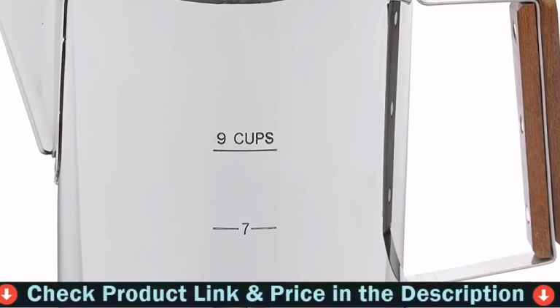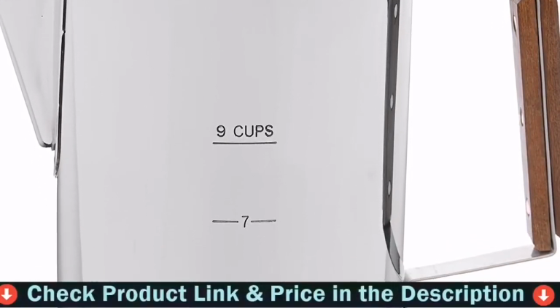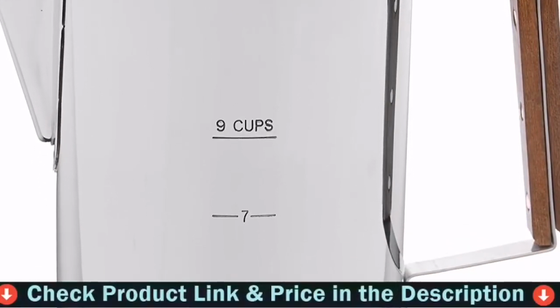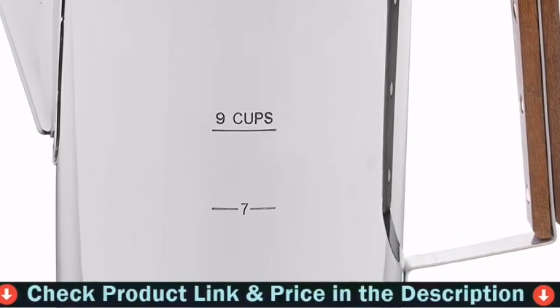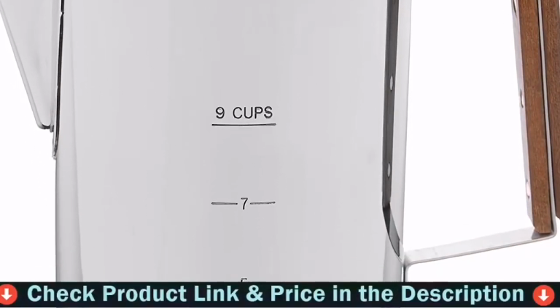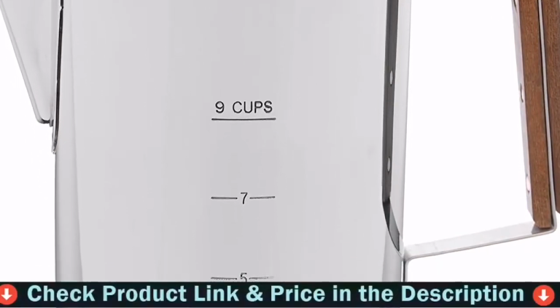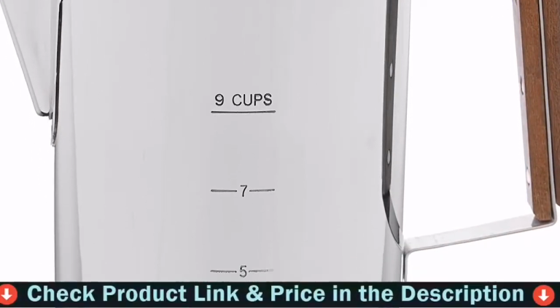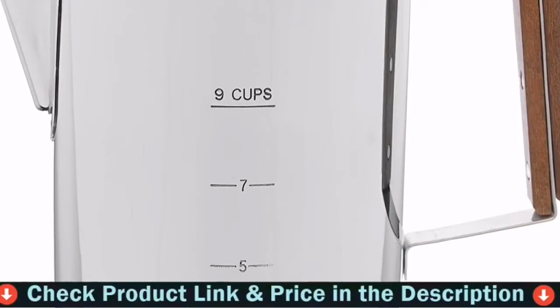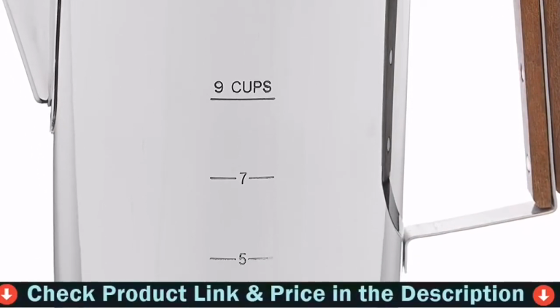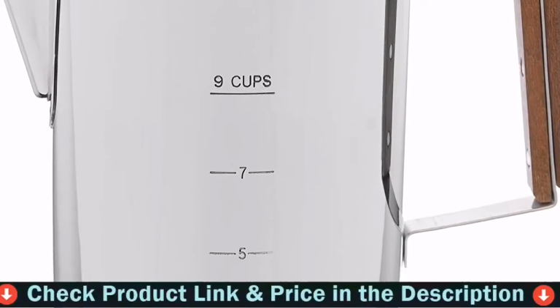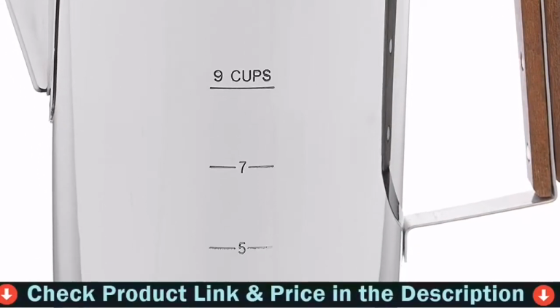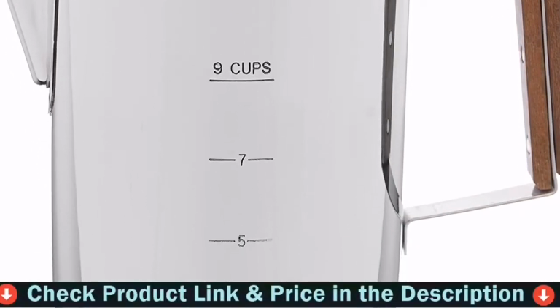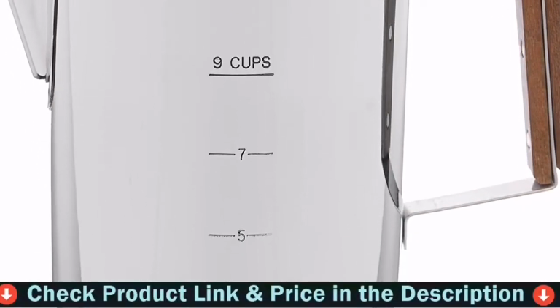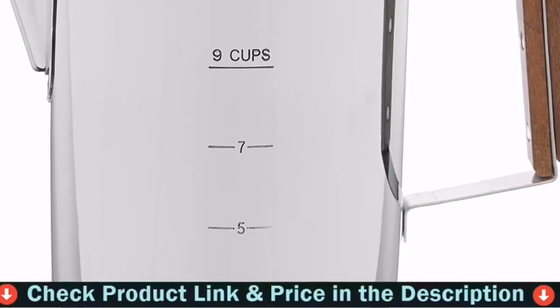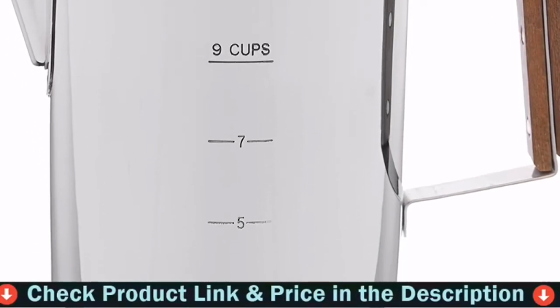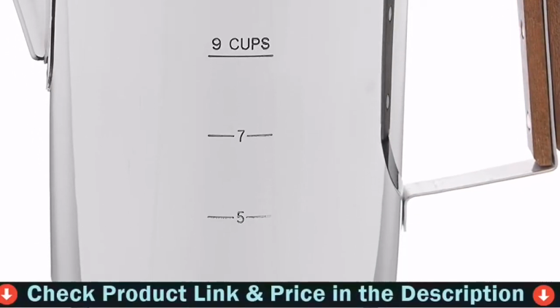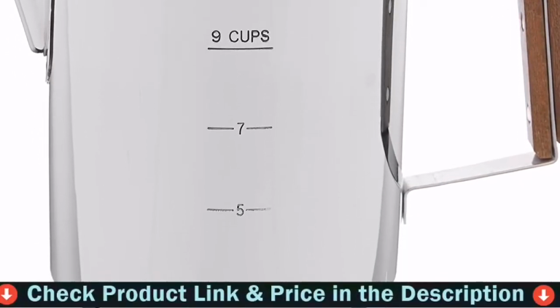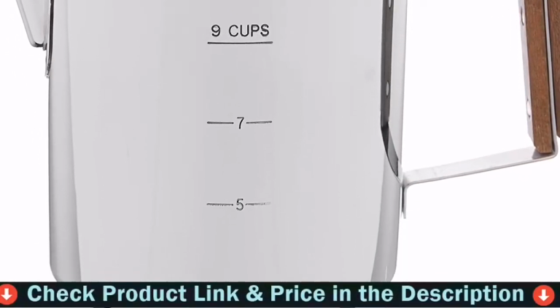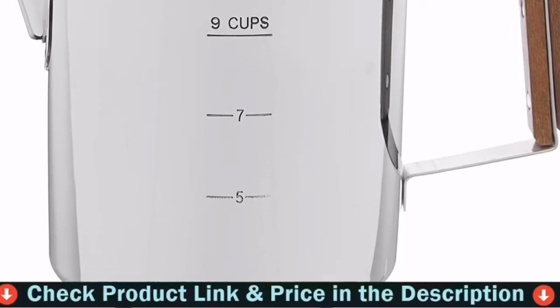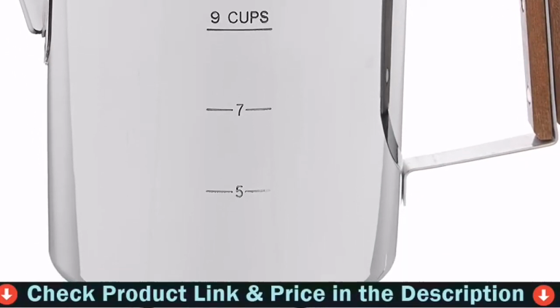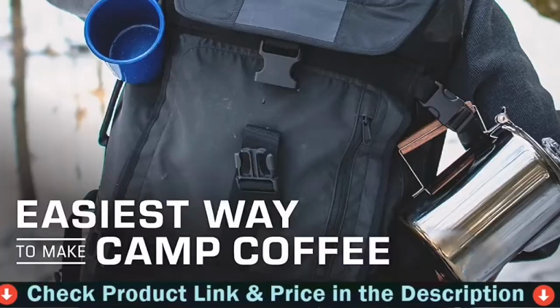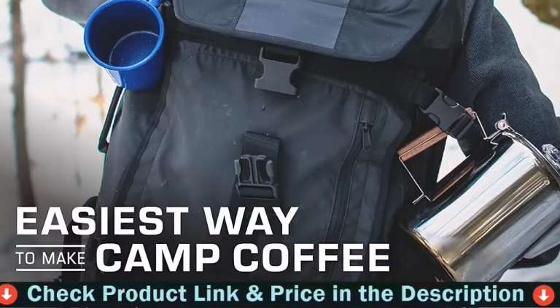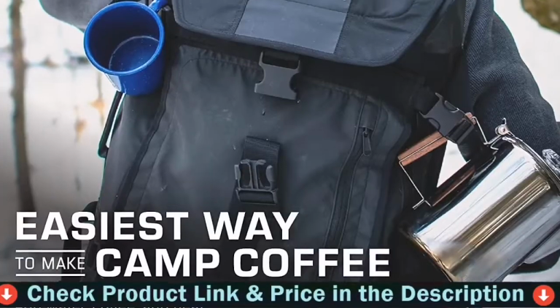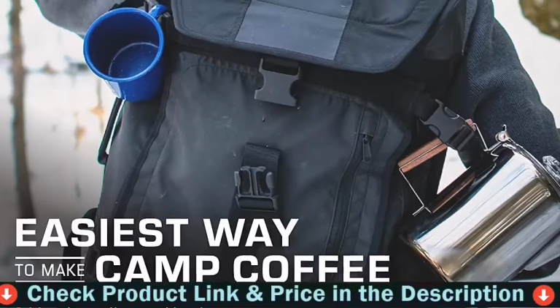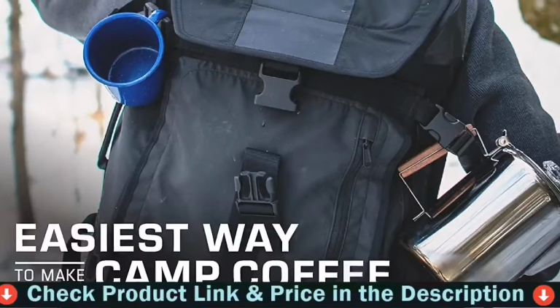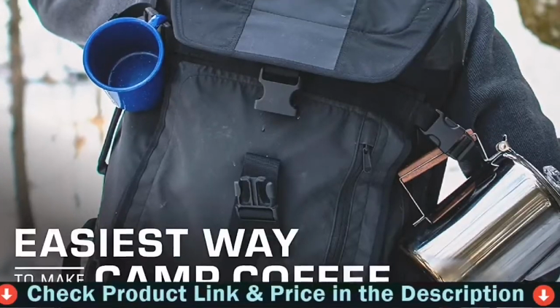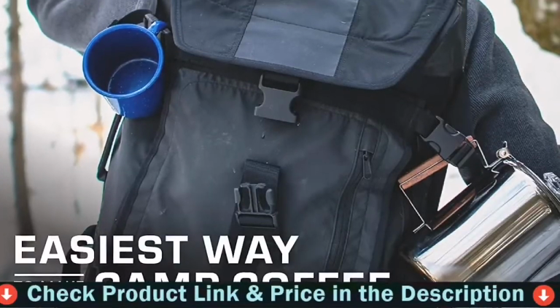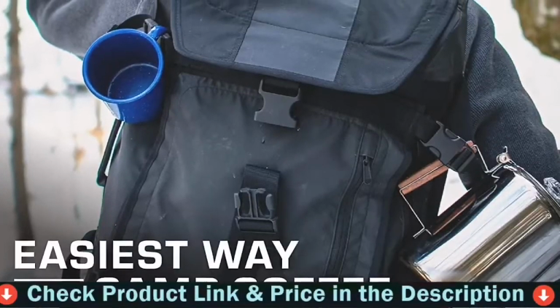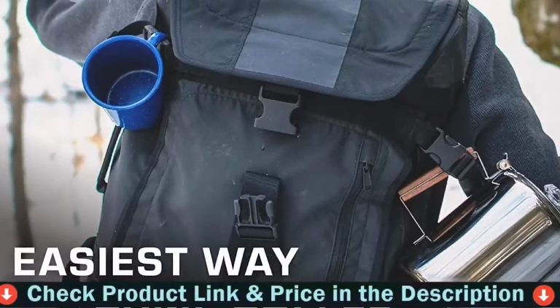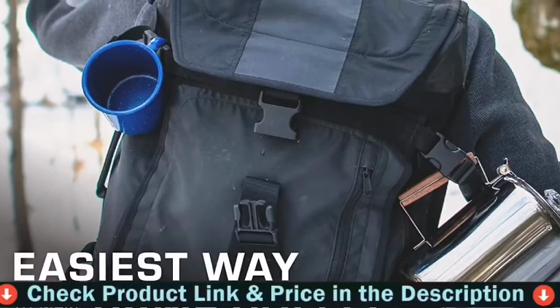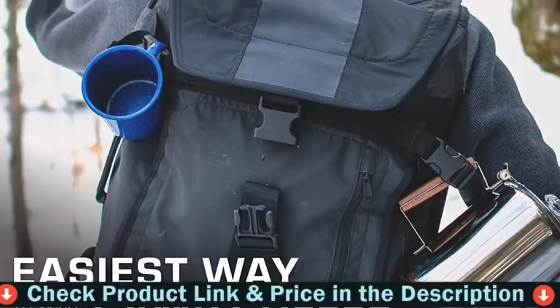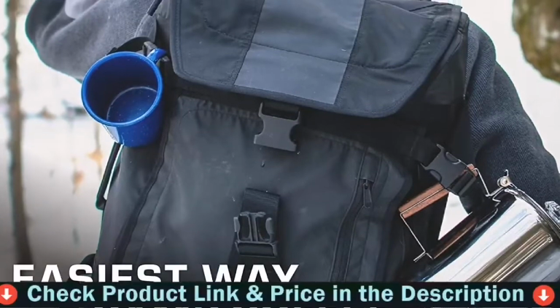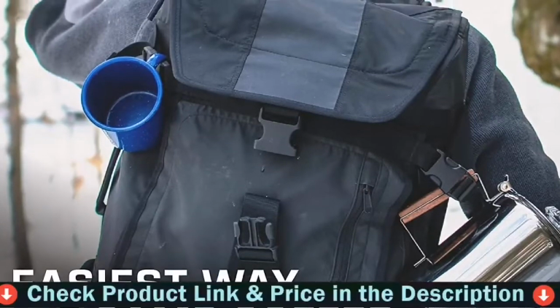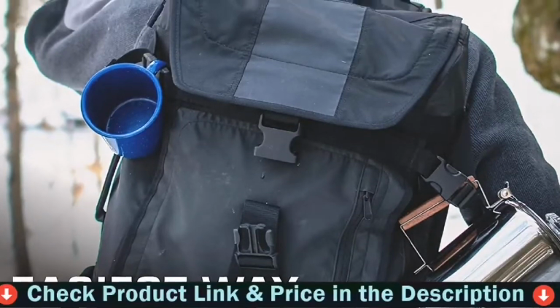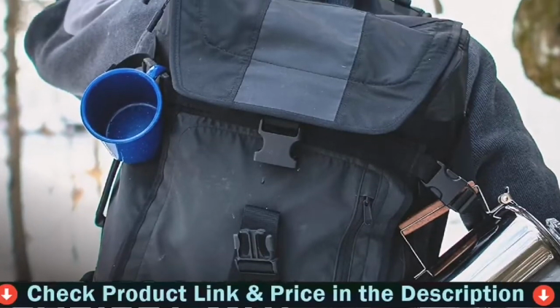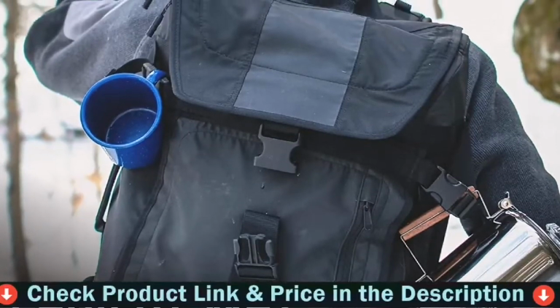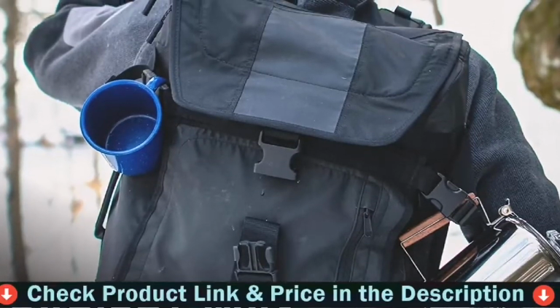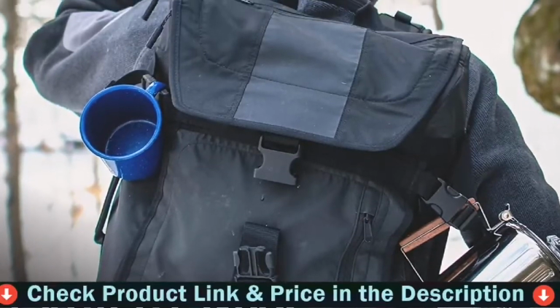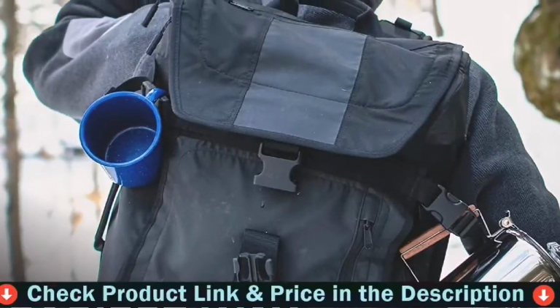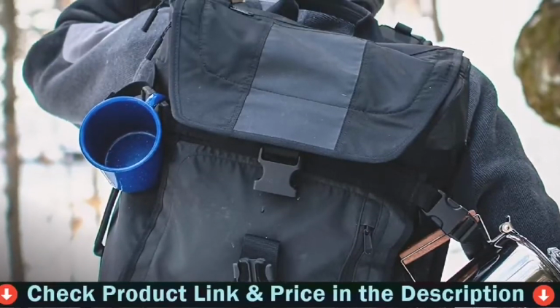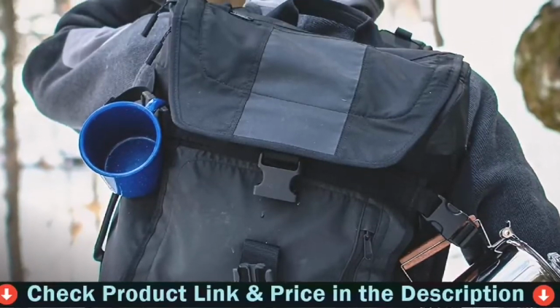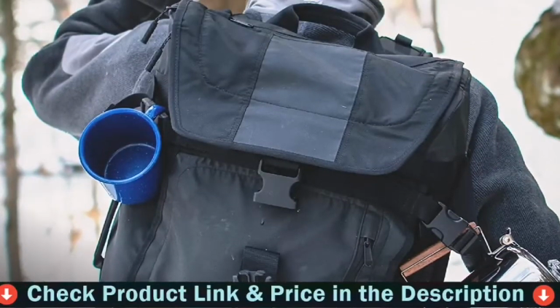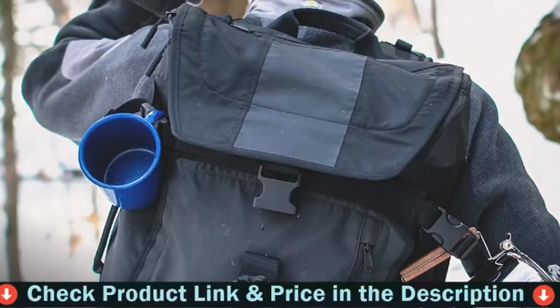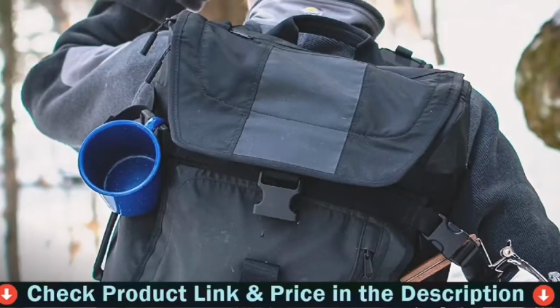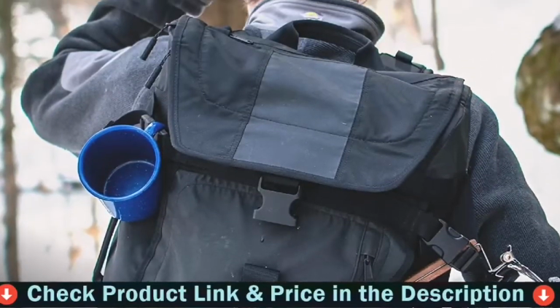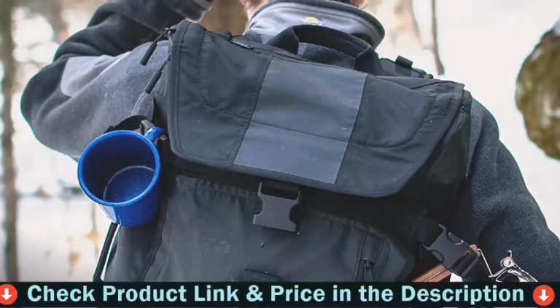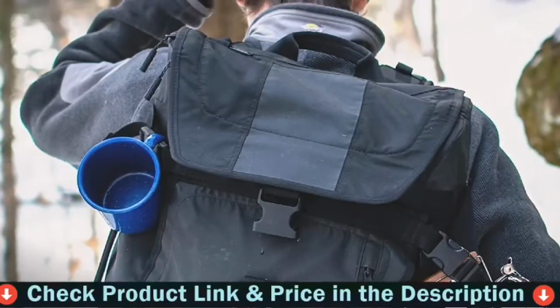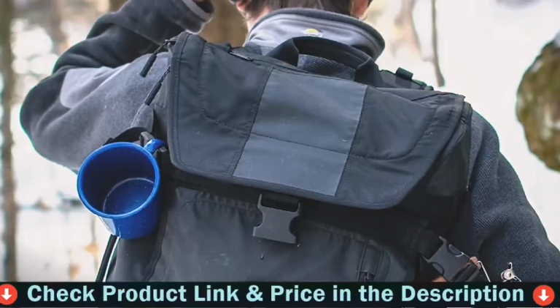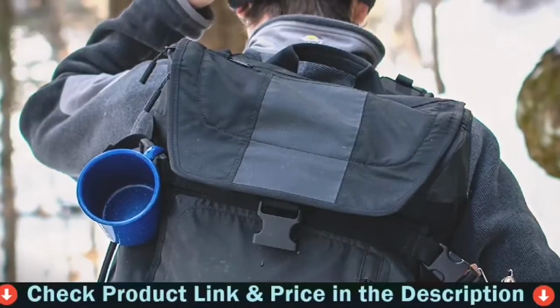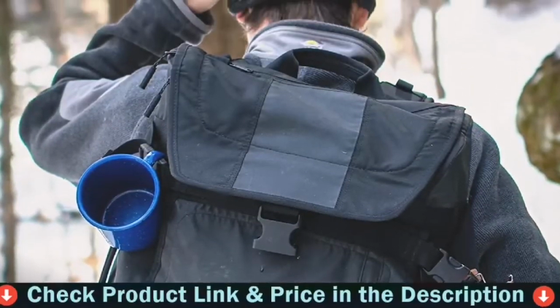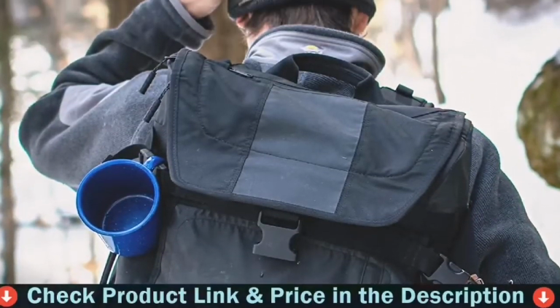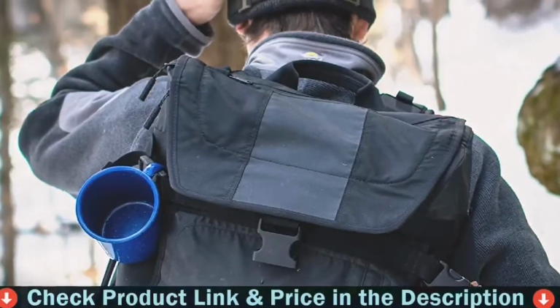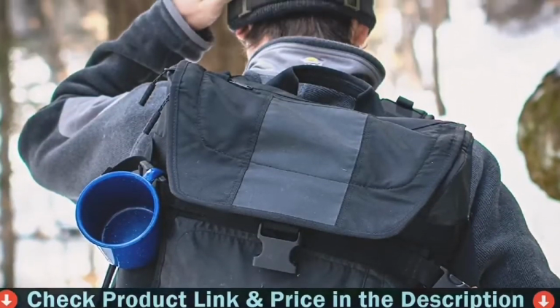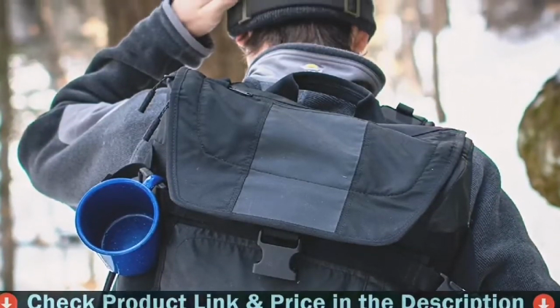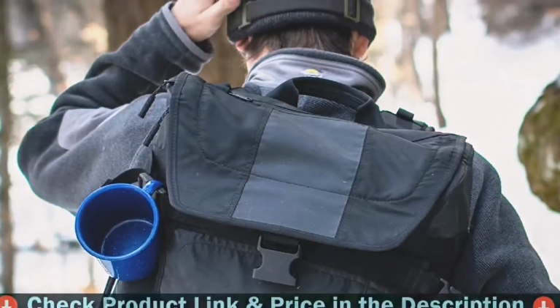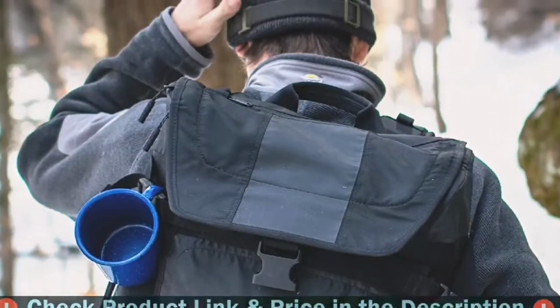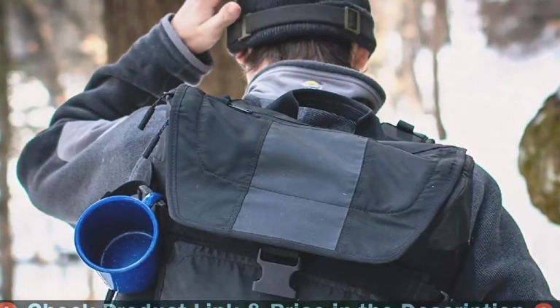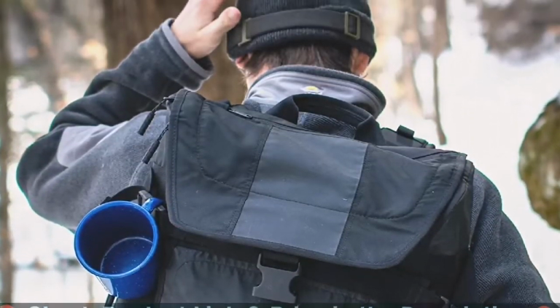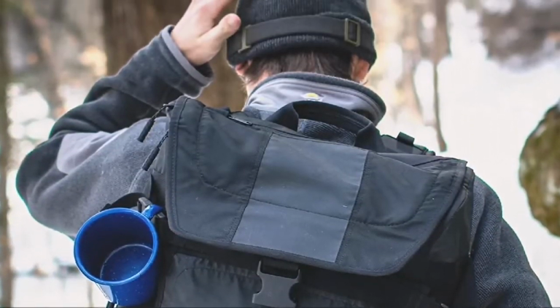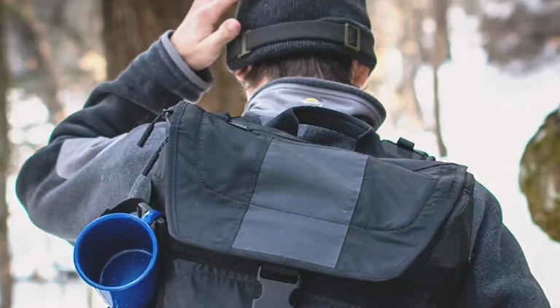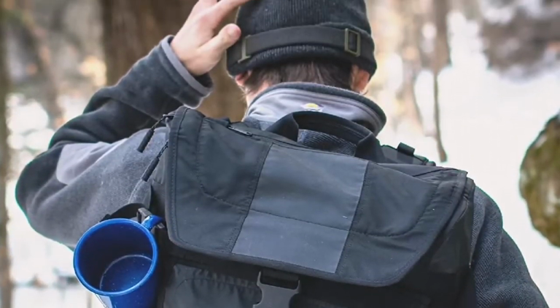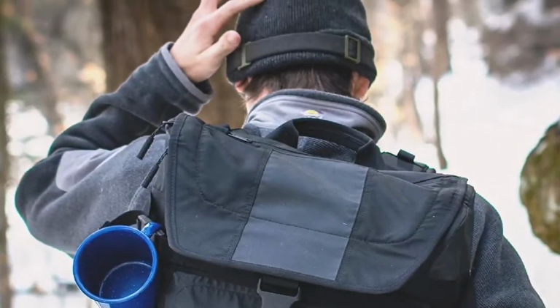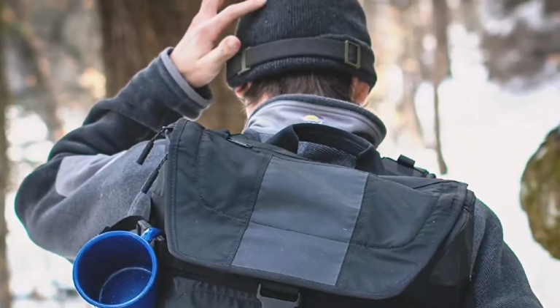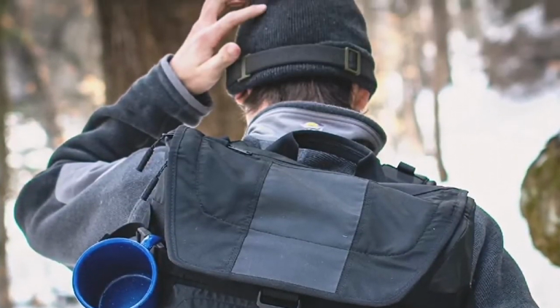The process of making great coffee requires the effort of a lot of people, so it's time to get some light by using this Bozeman Camping Coffee Percolator.